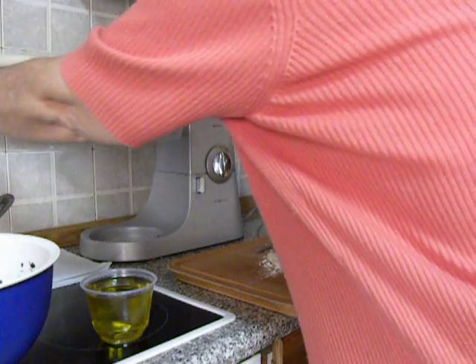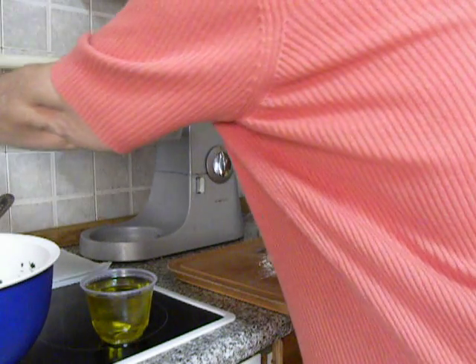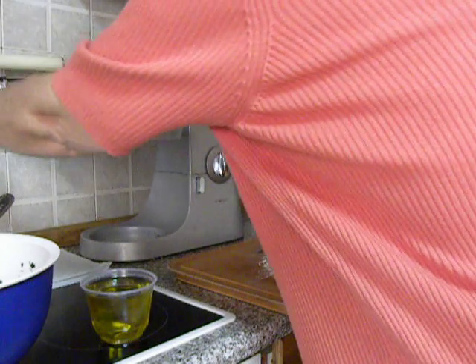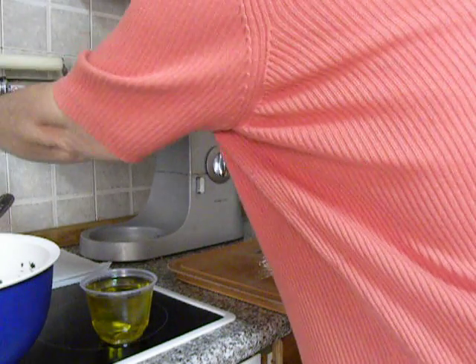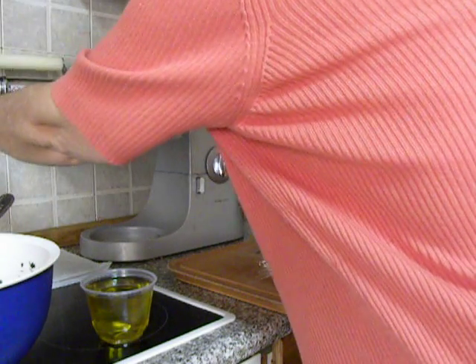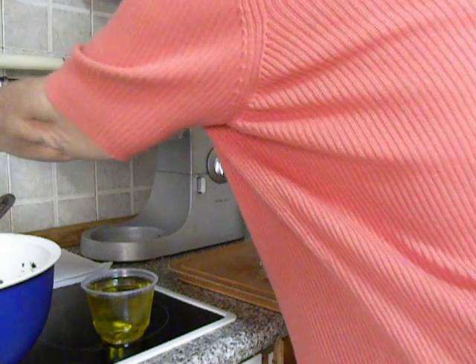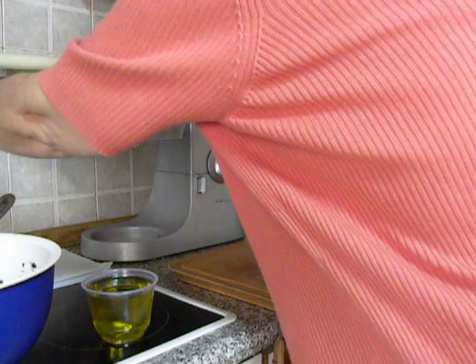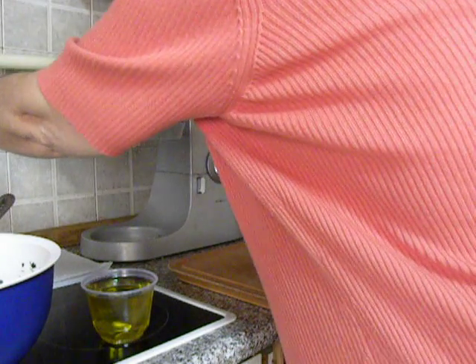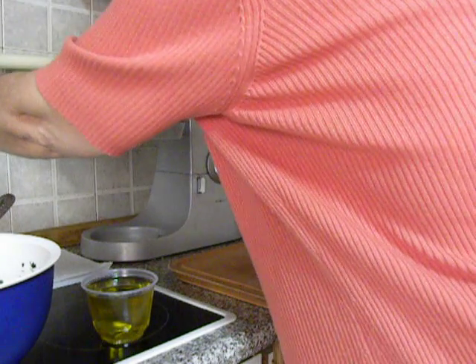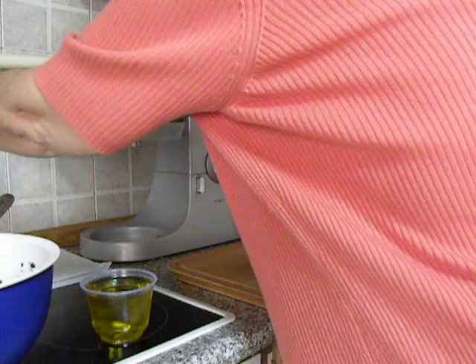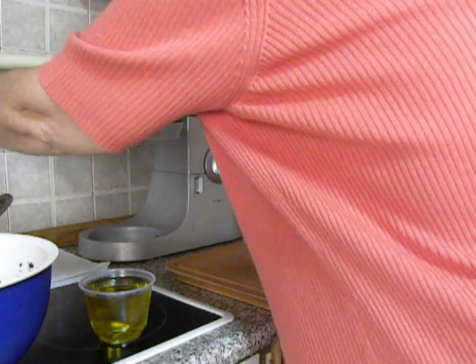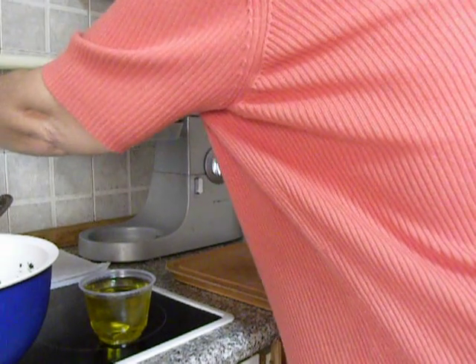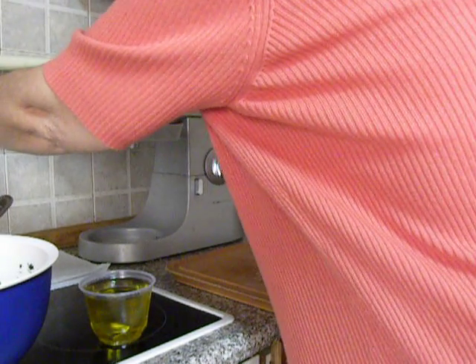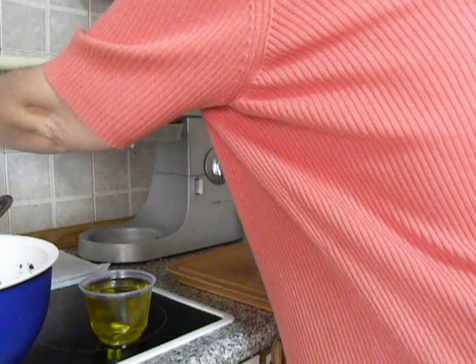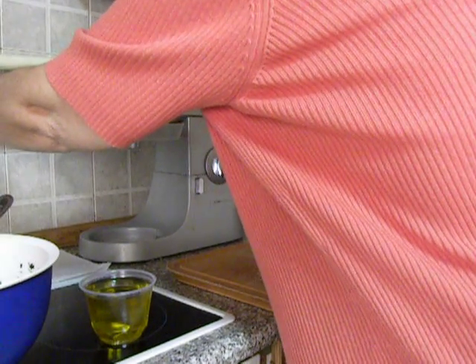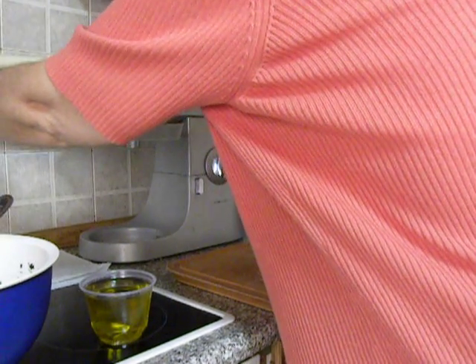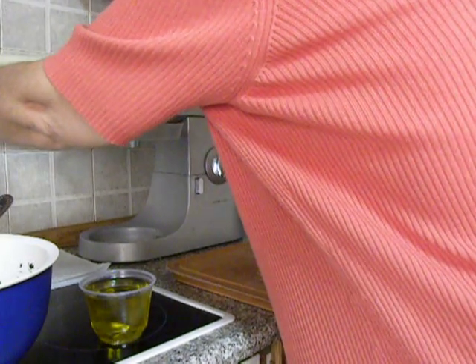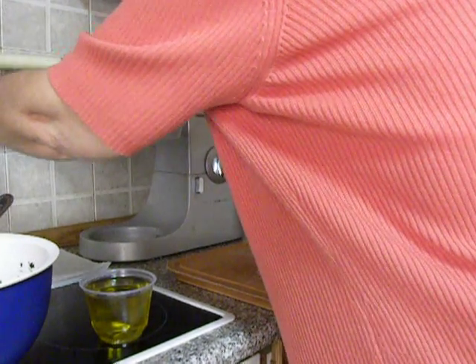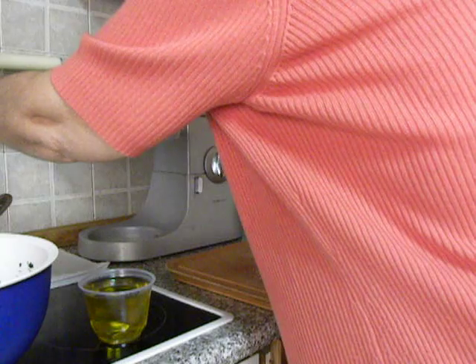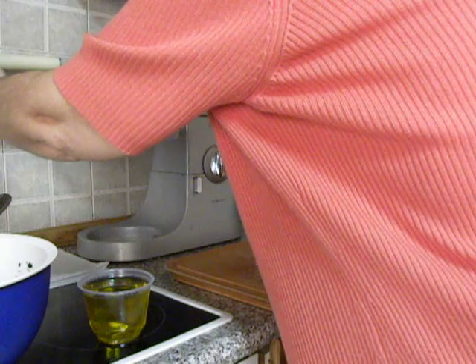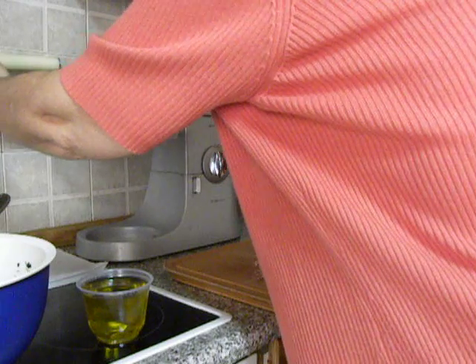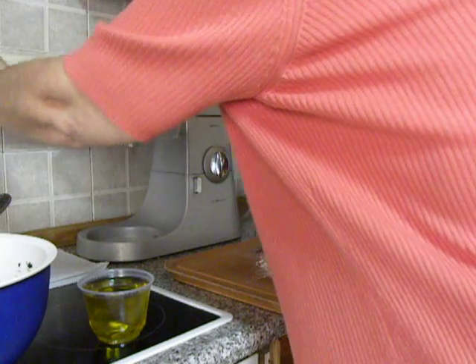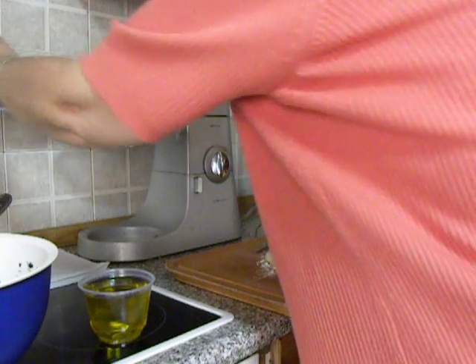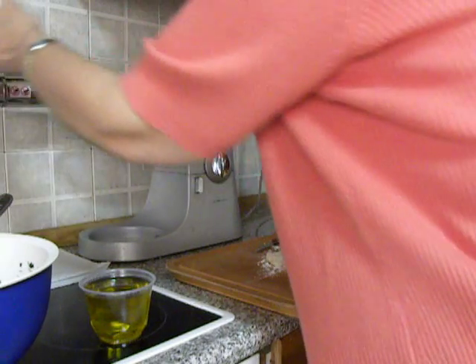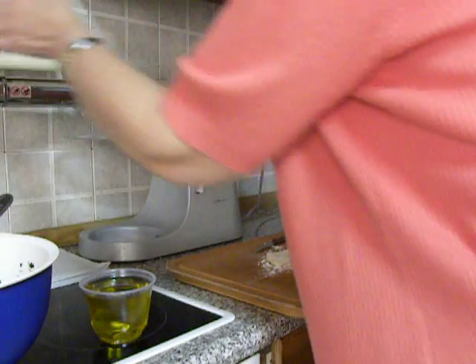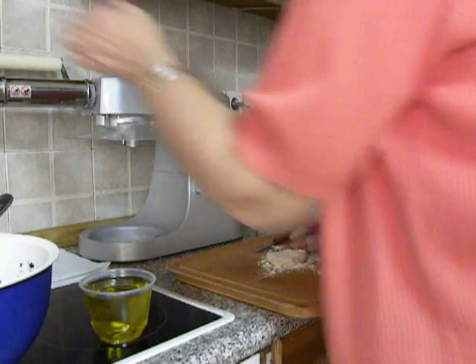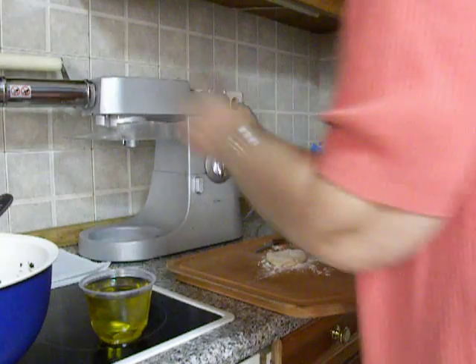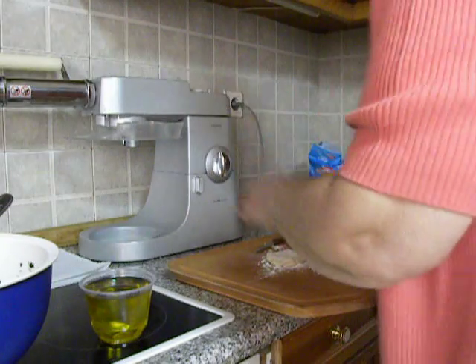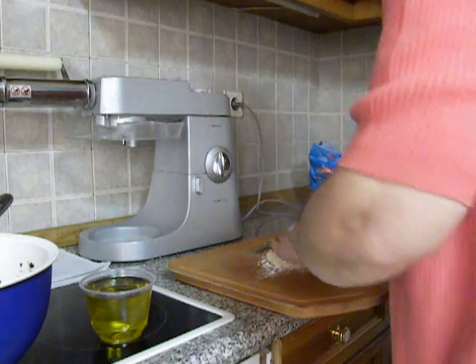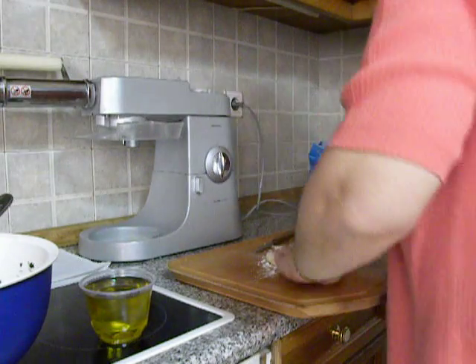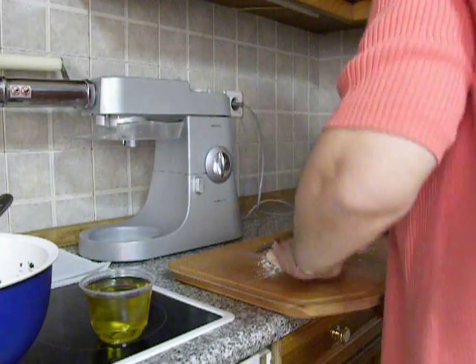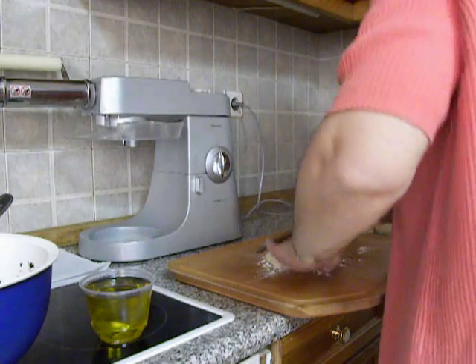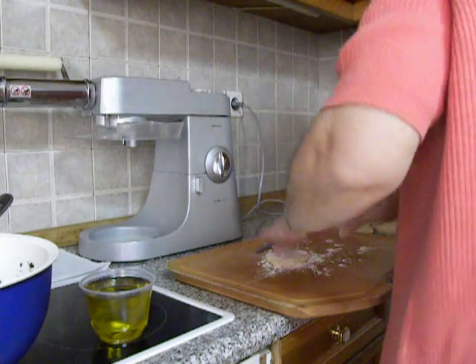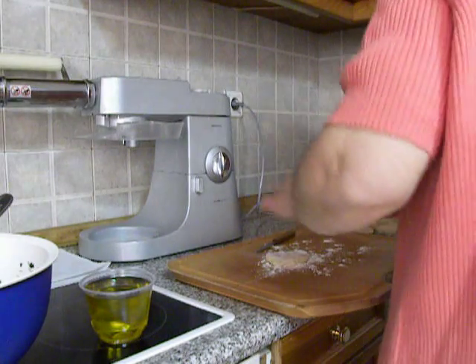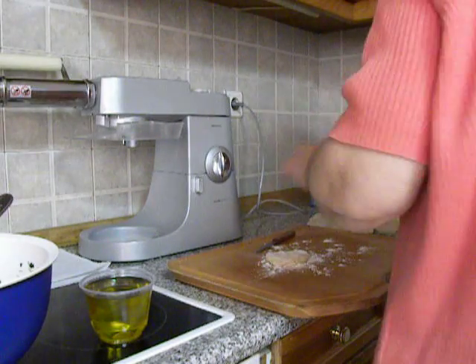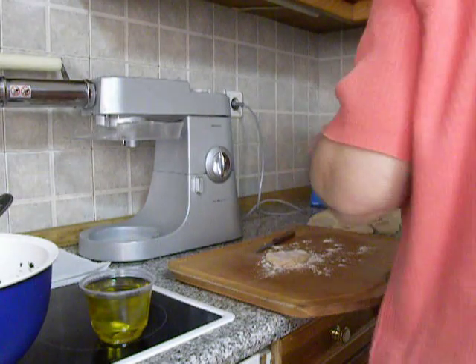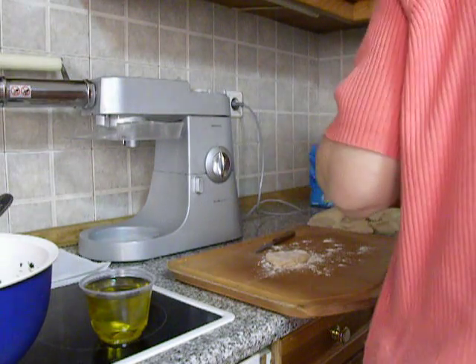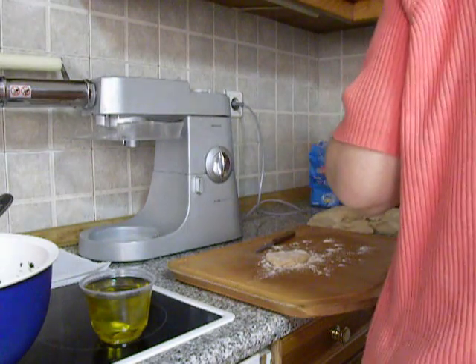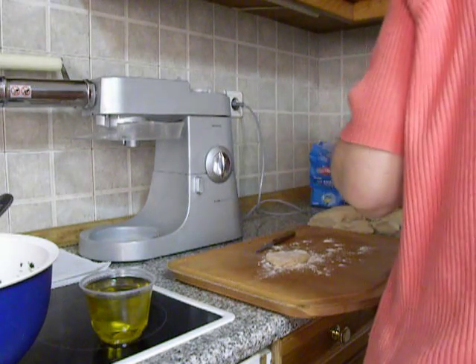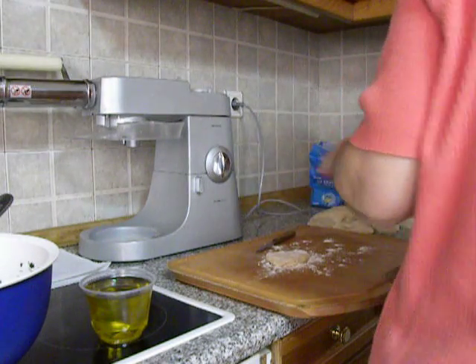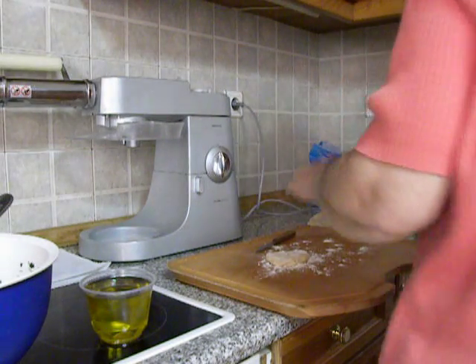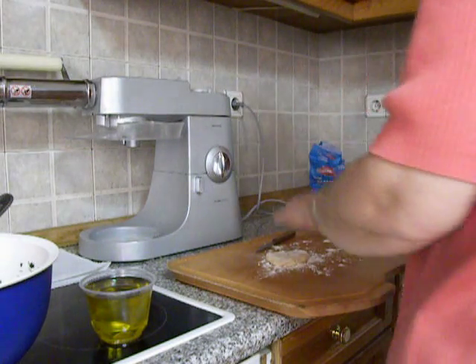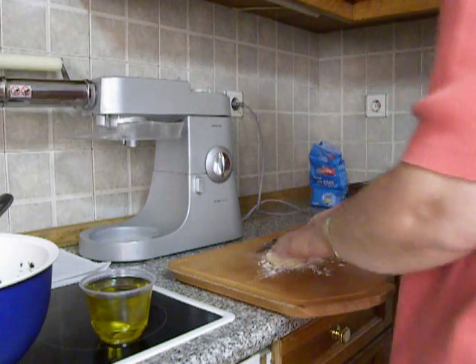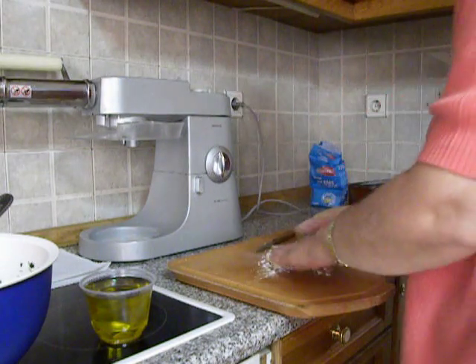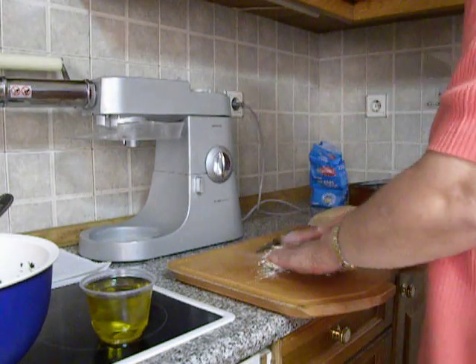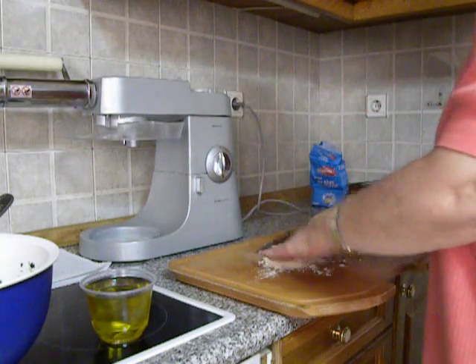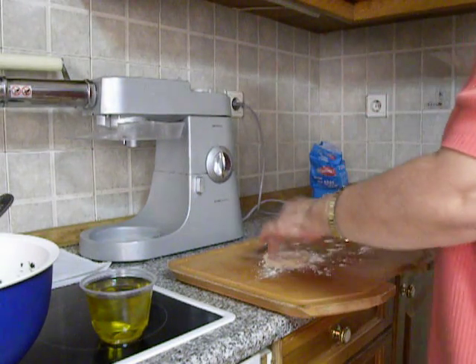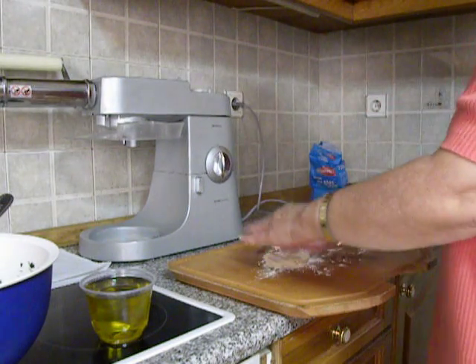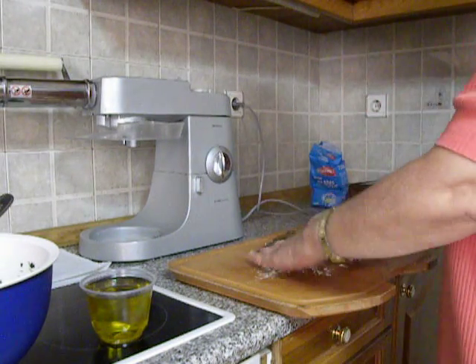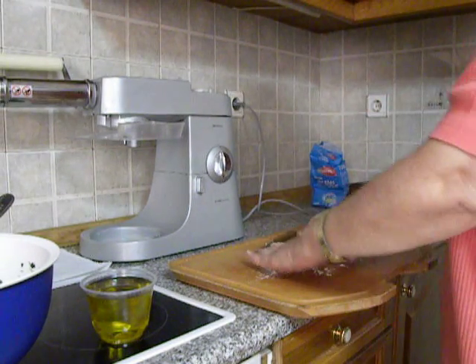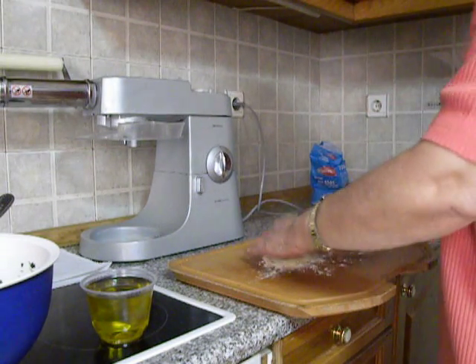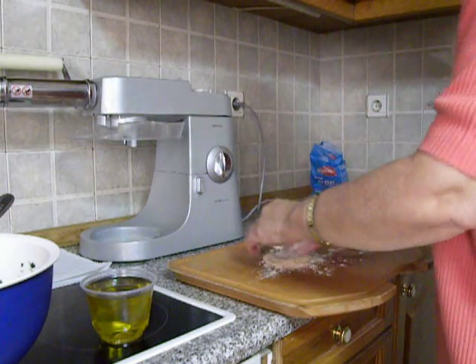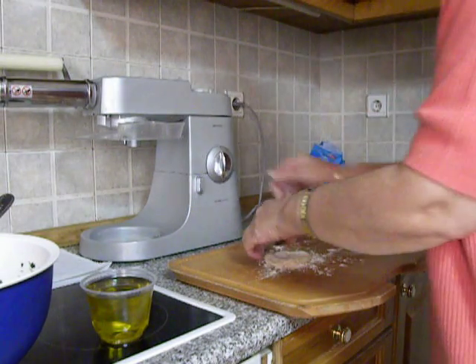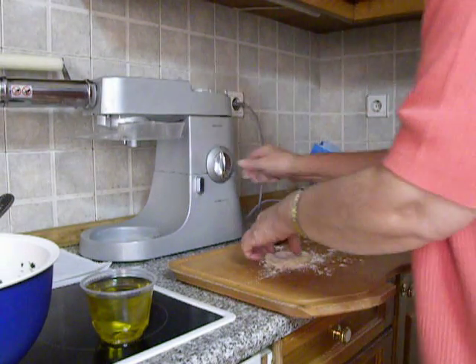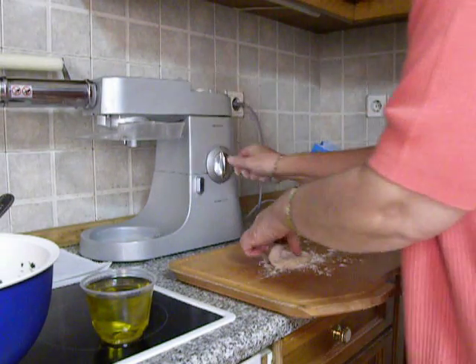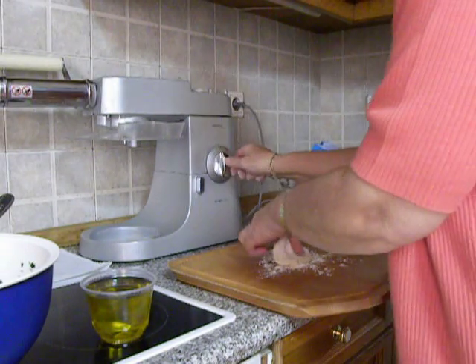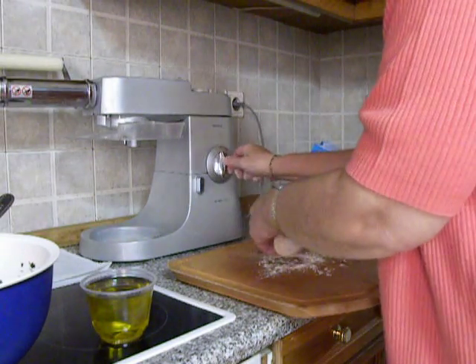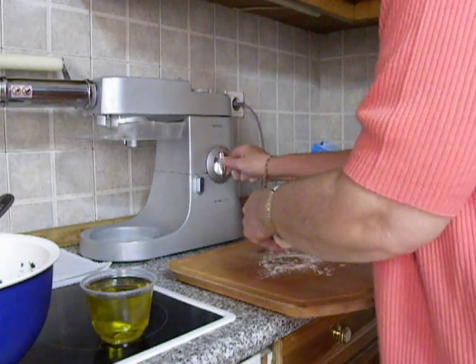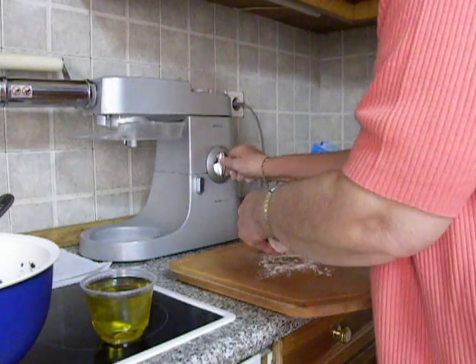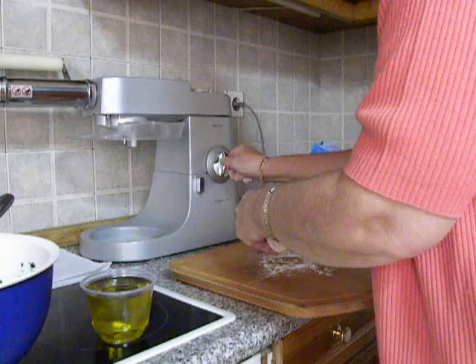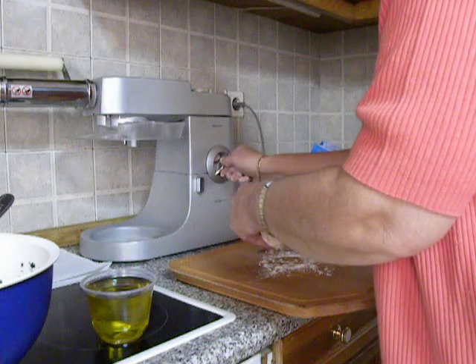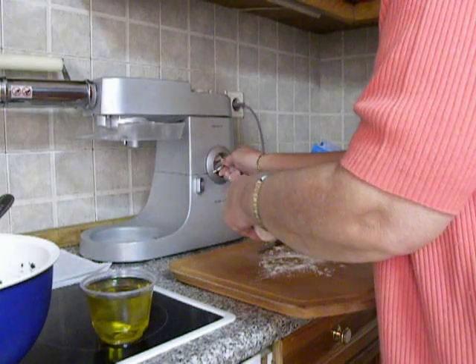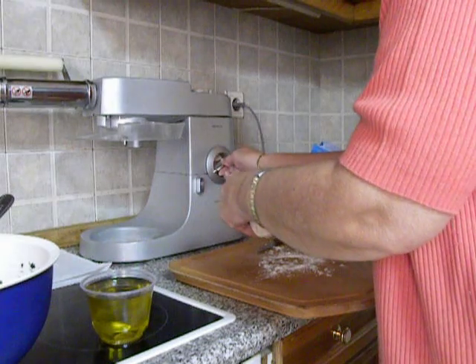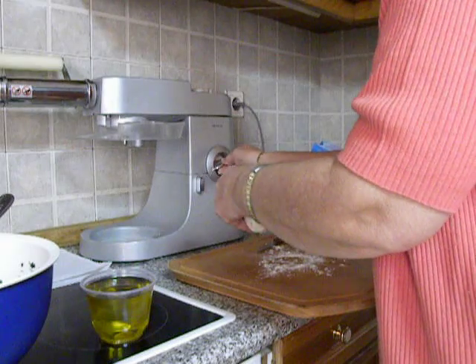My machine is set to number 1 and here goes the noise.